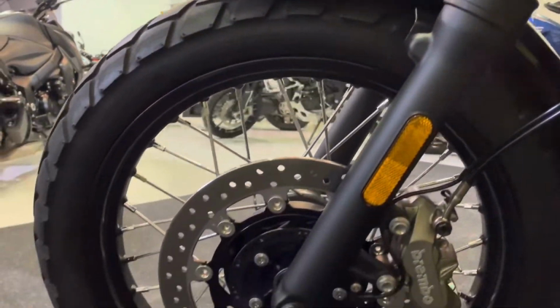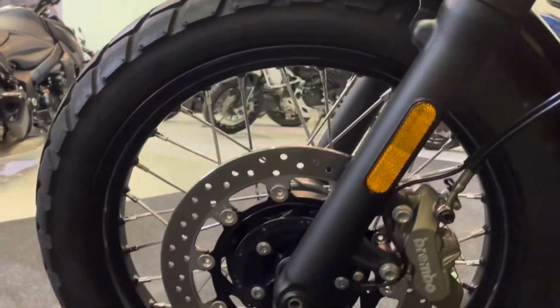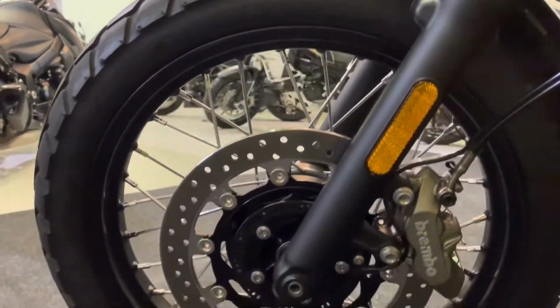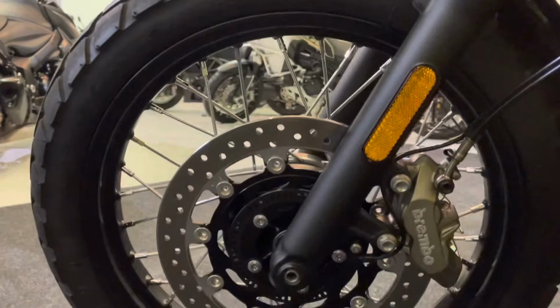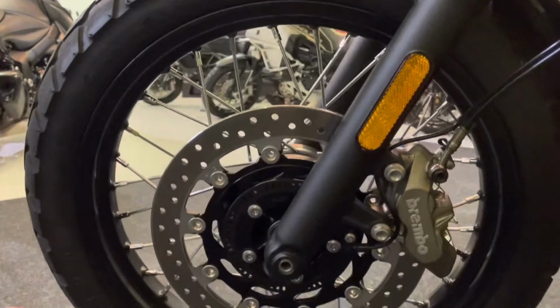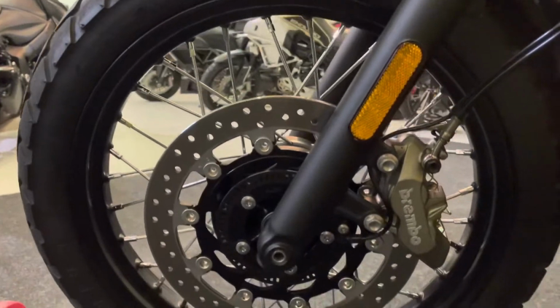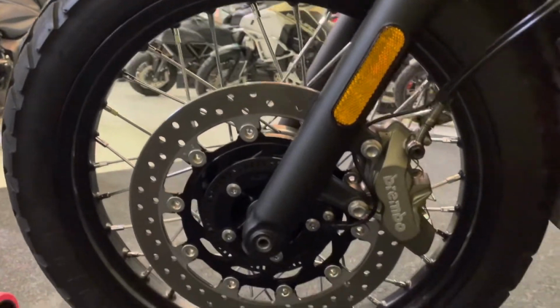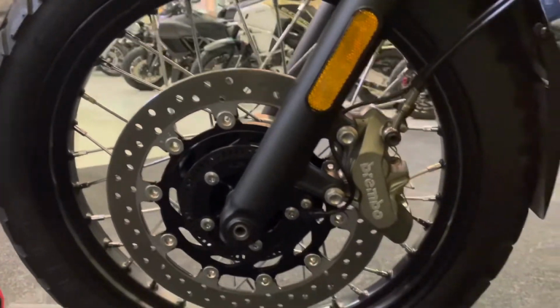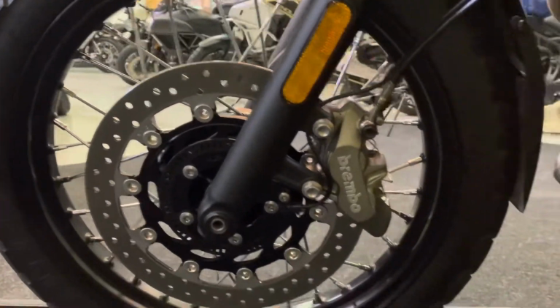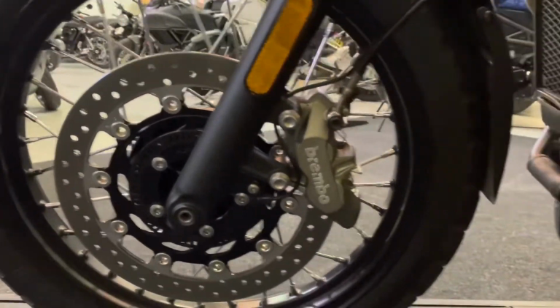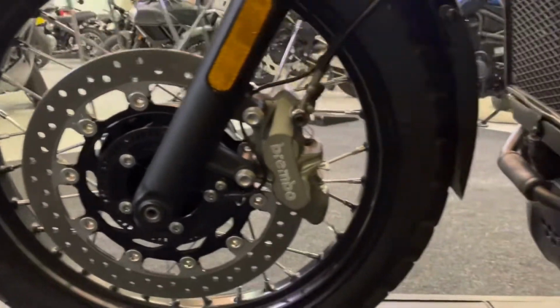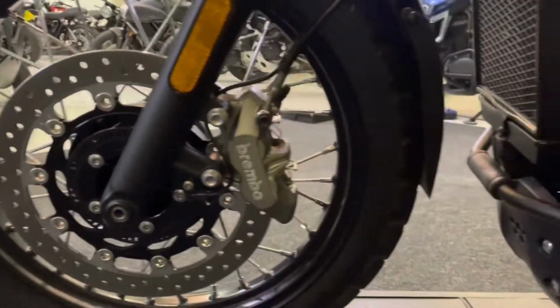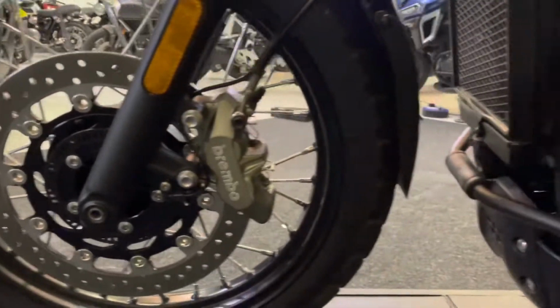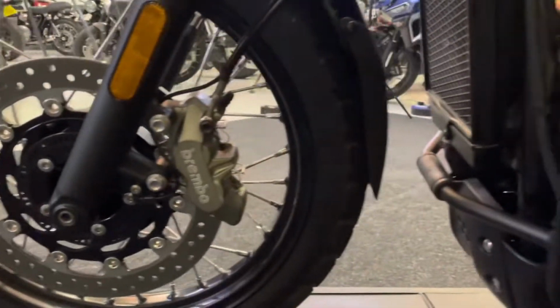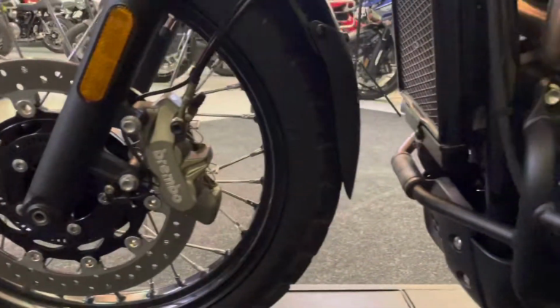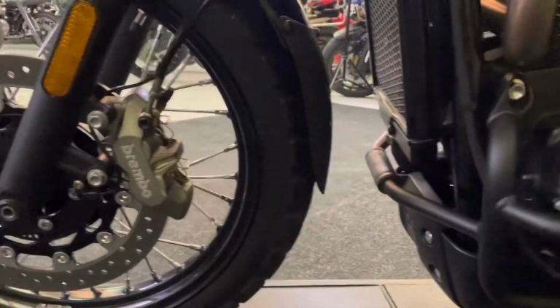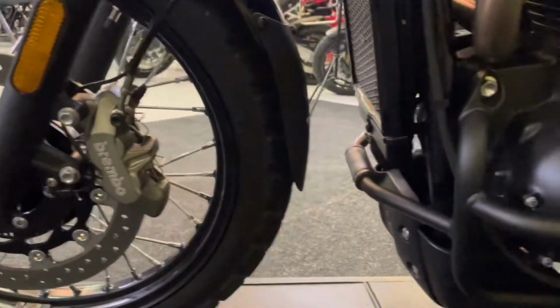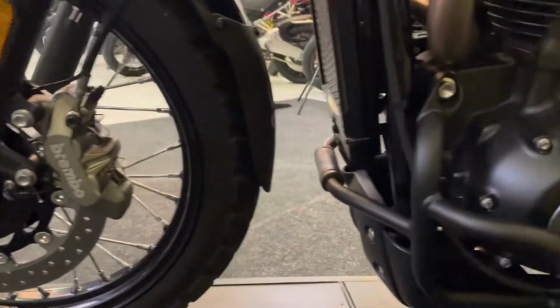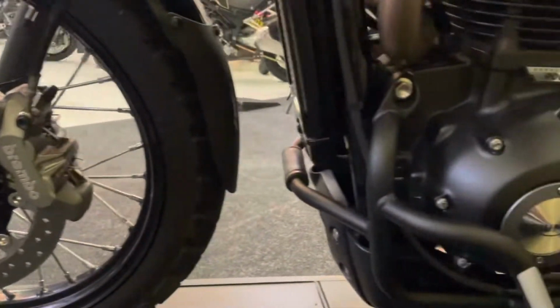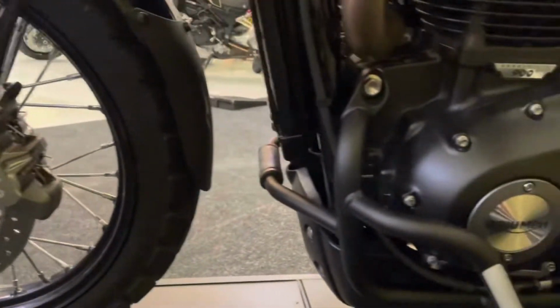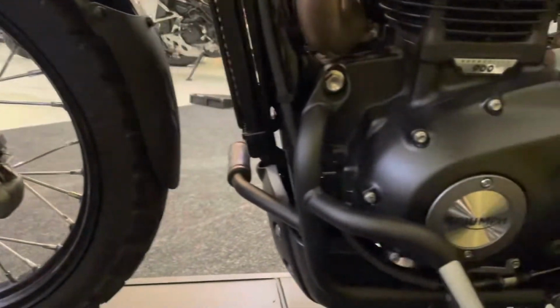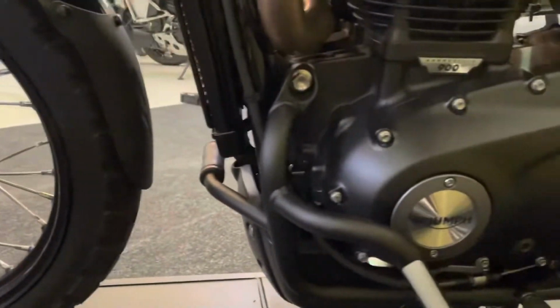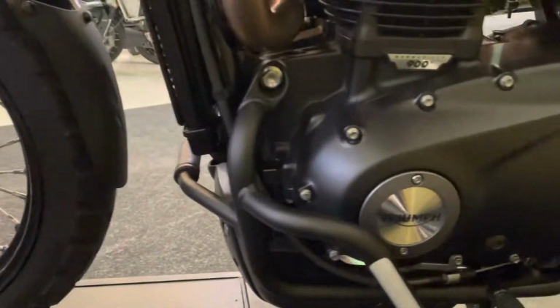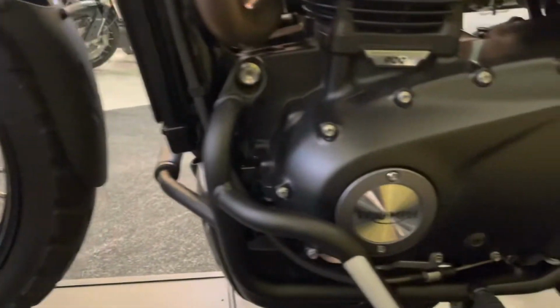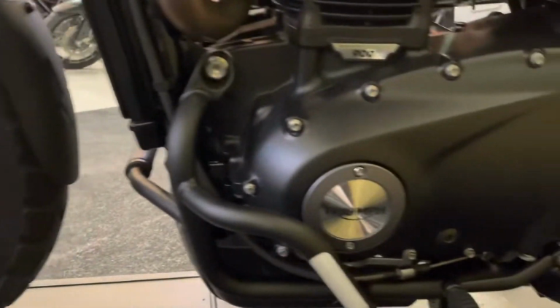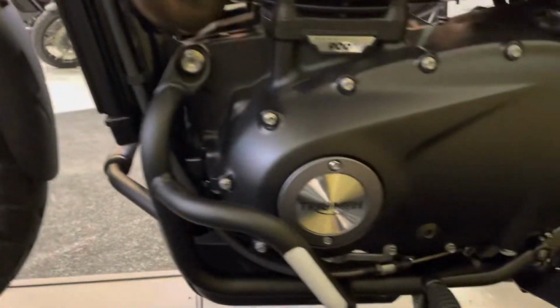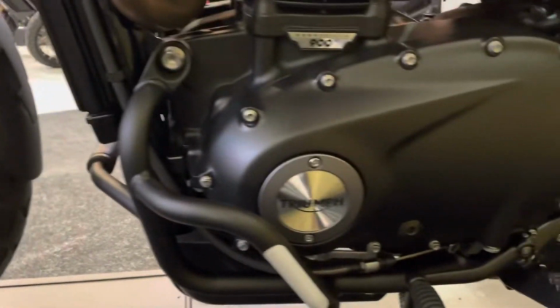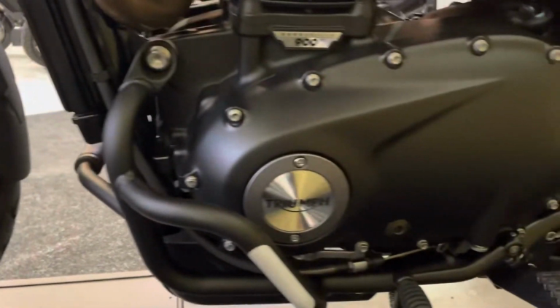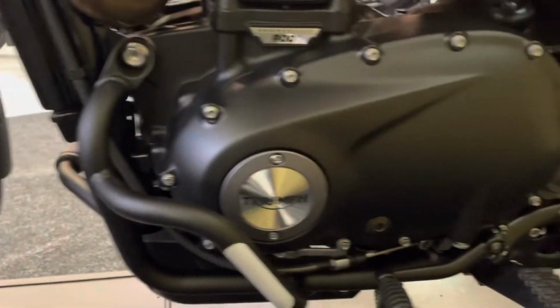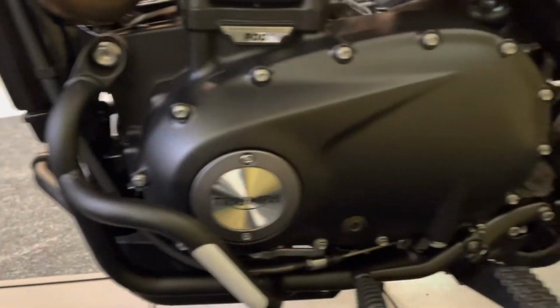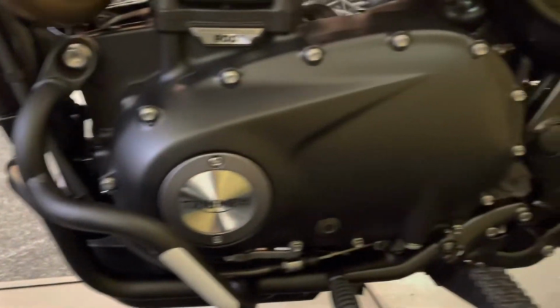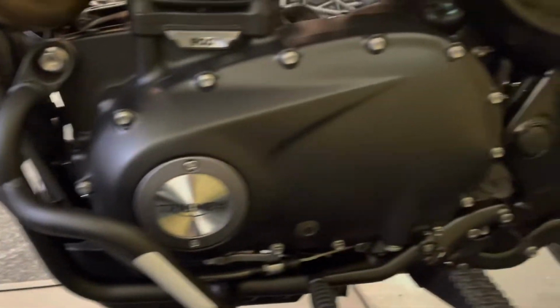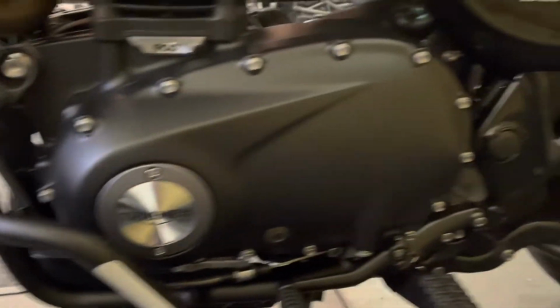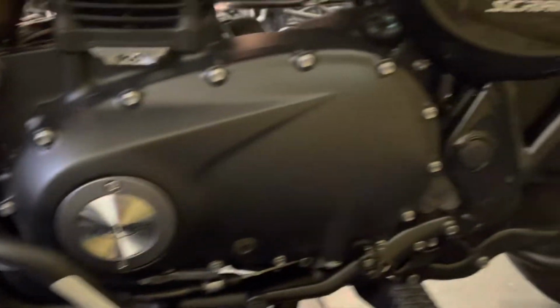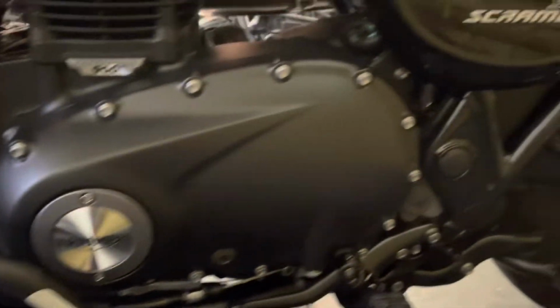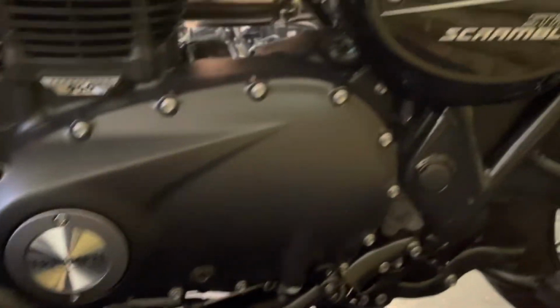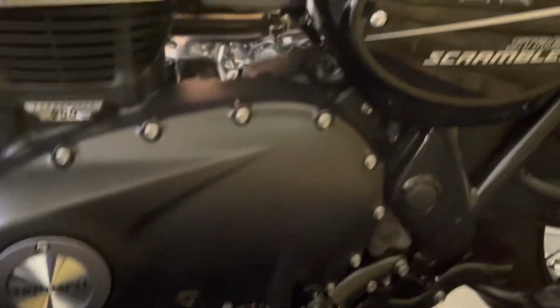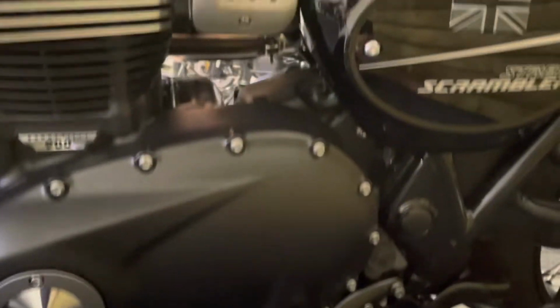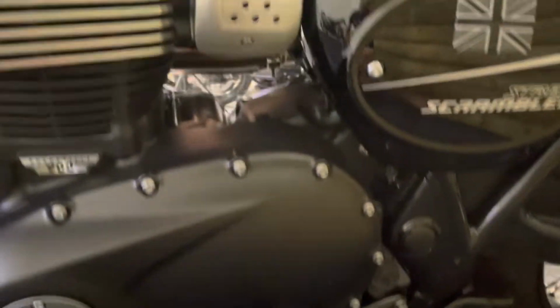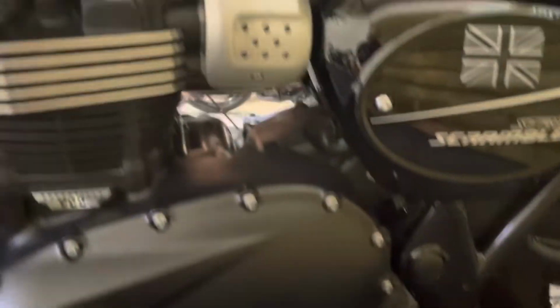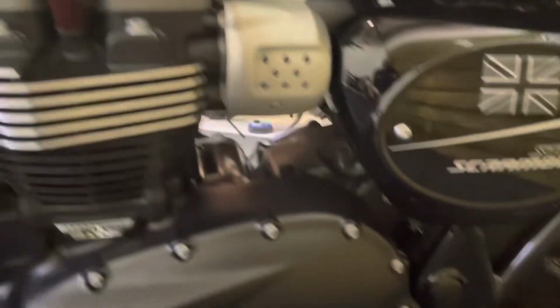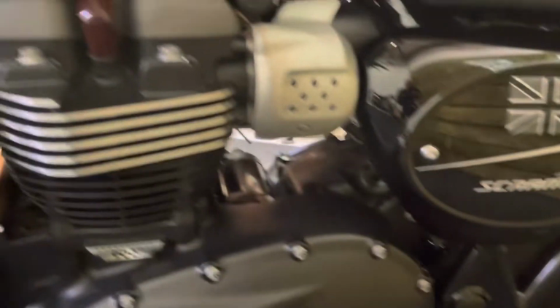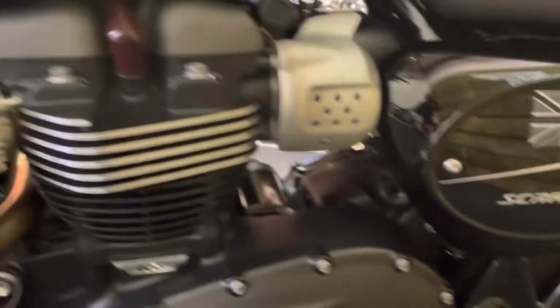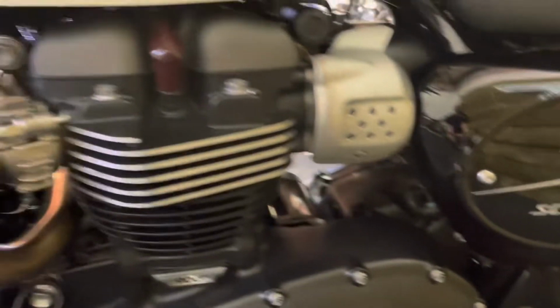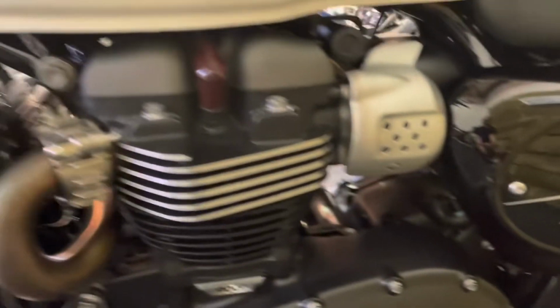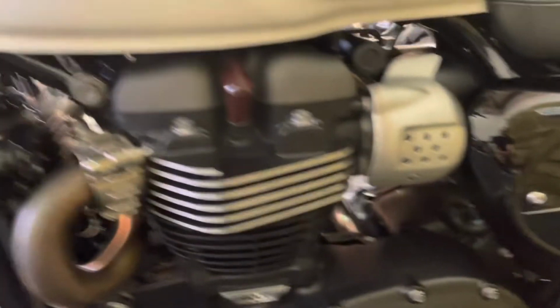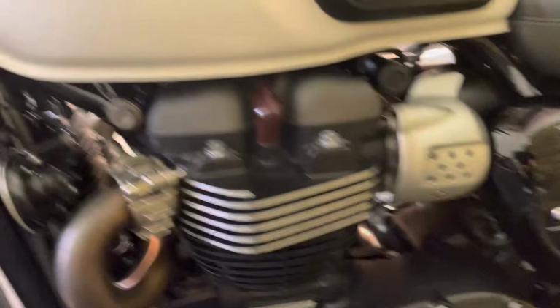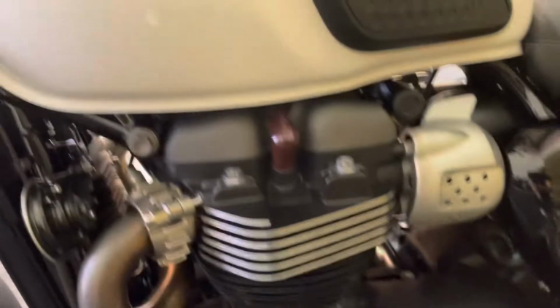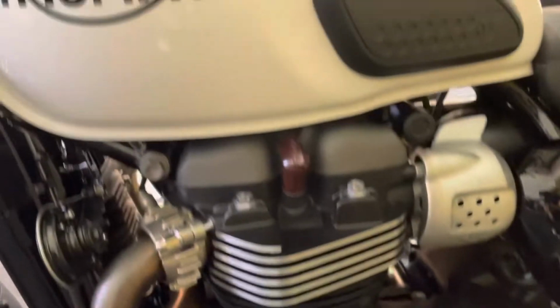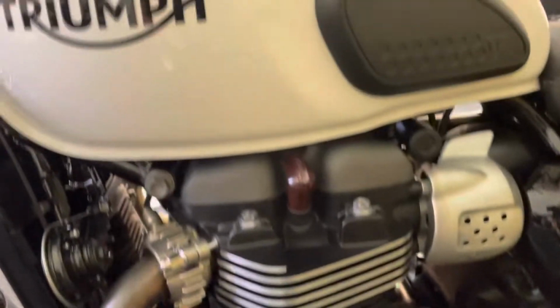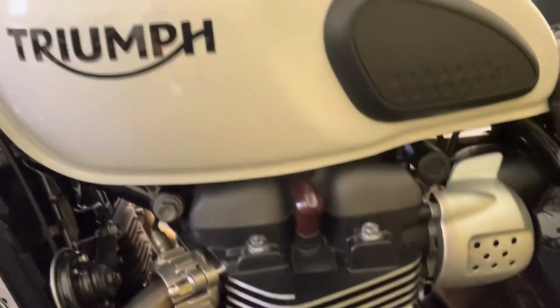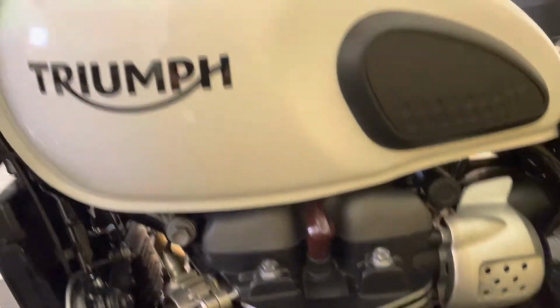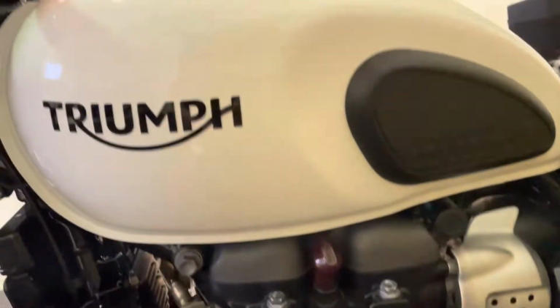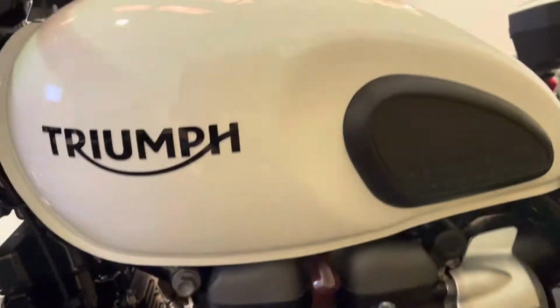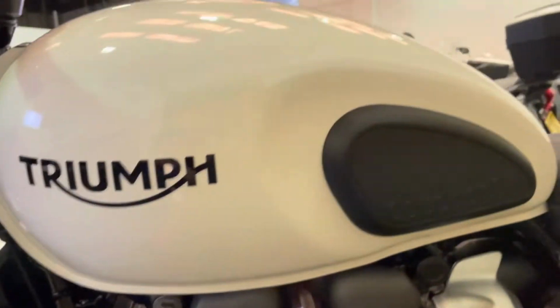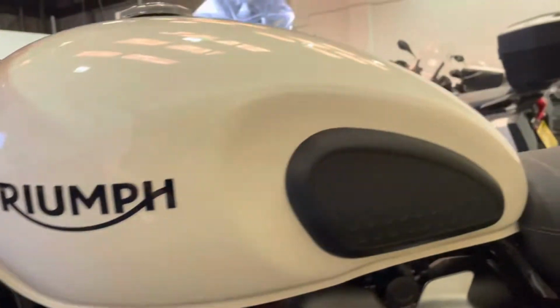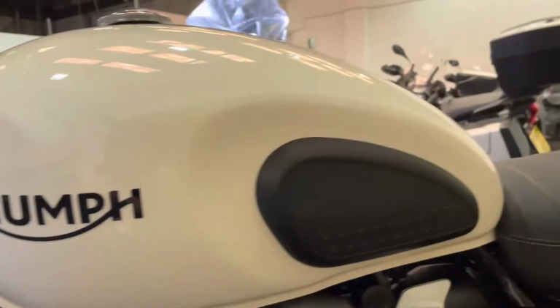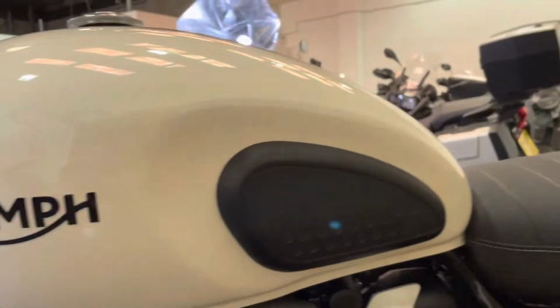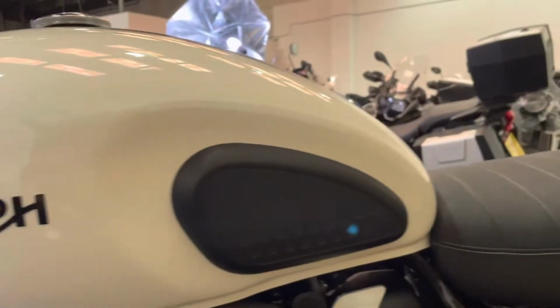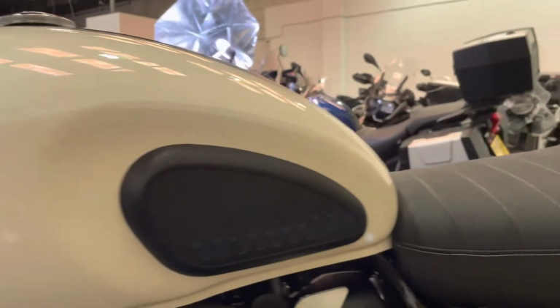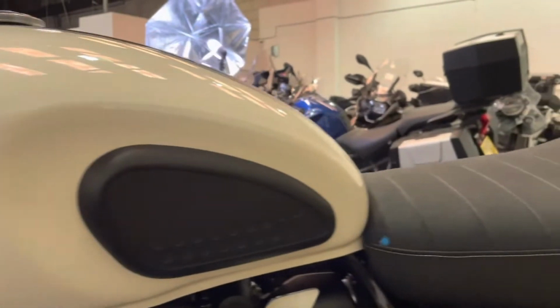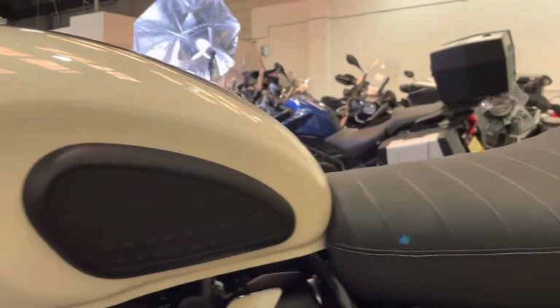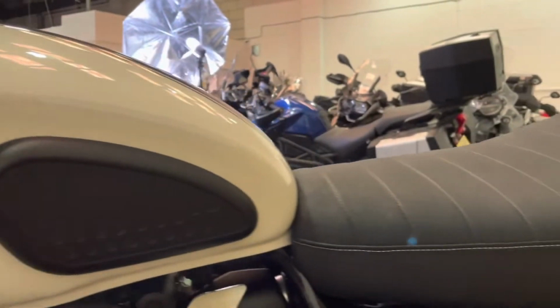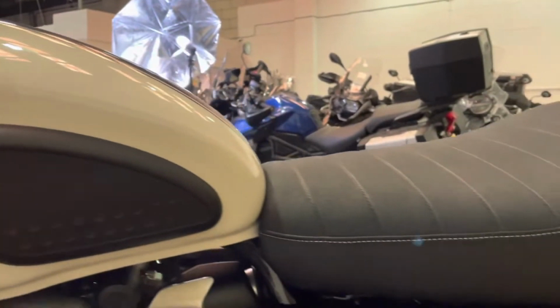ABS brakes on this bike, of course — it just looks like an old bike, but you get ABS, traction control, rider modes, and a digital display.